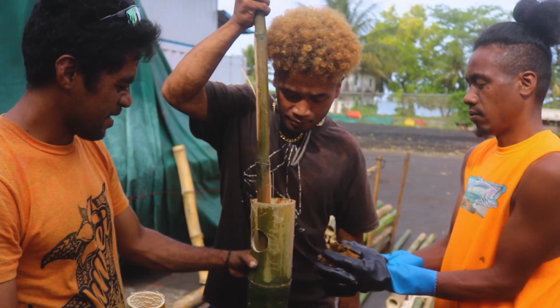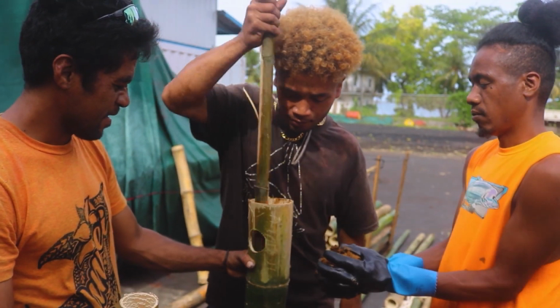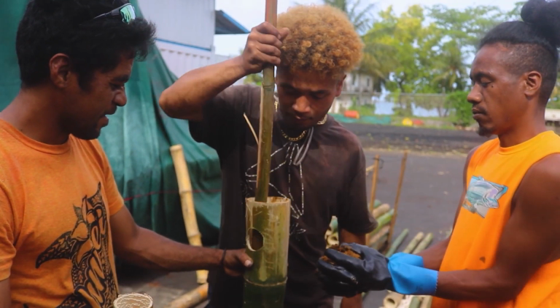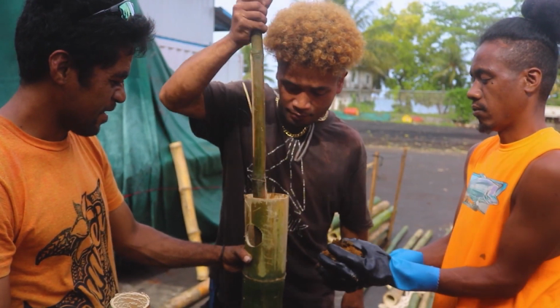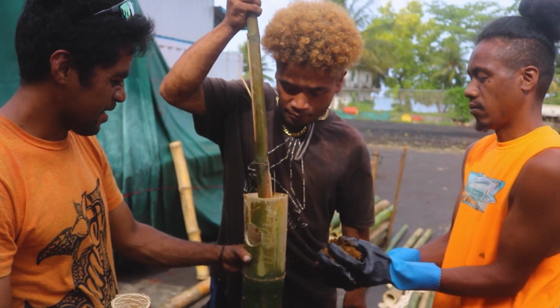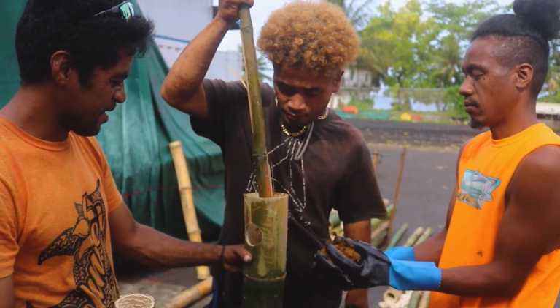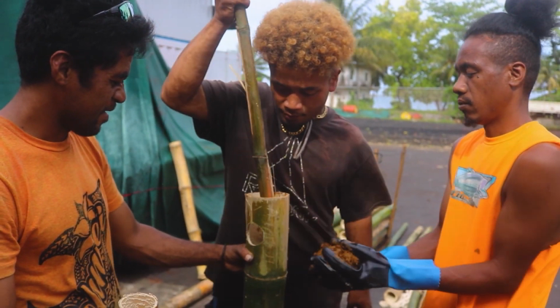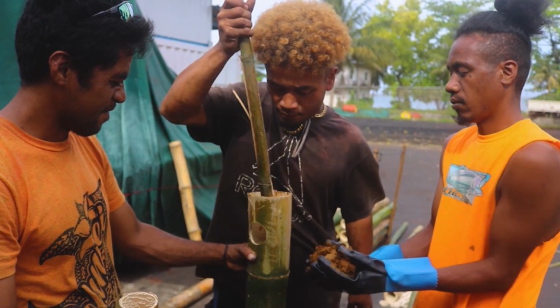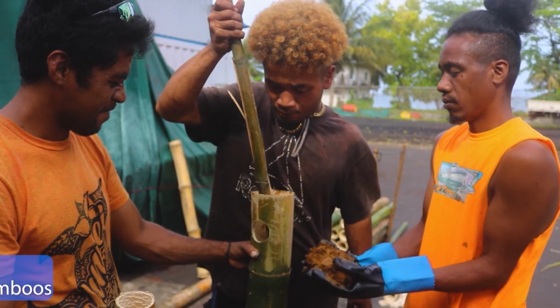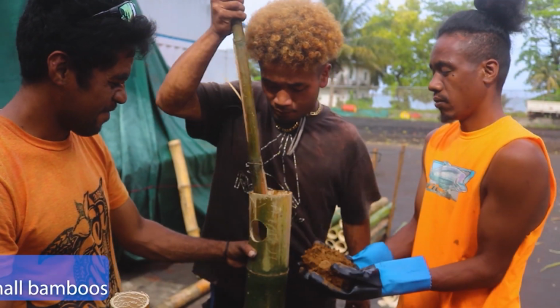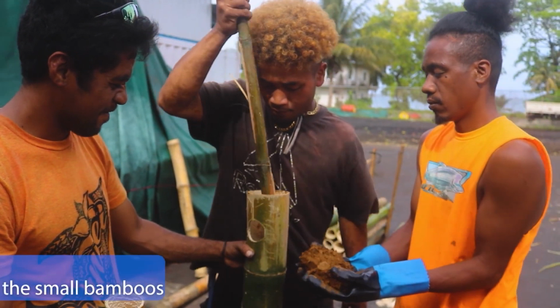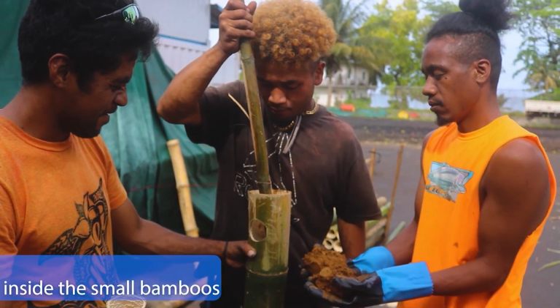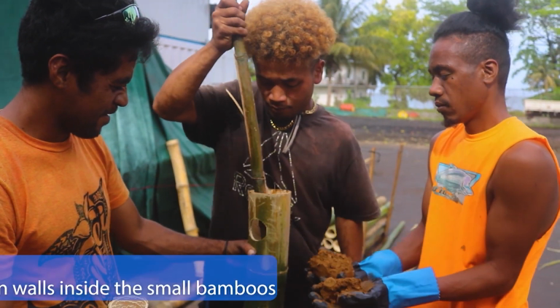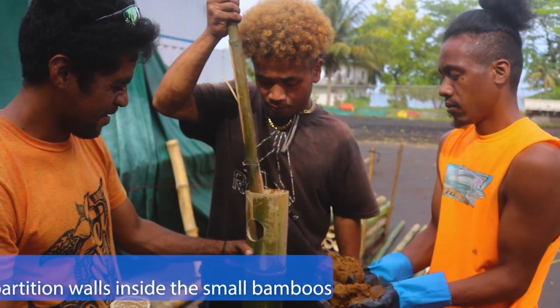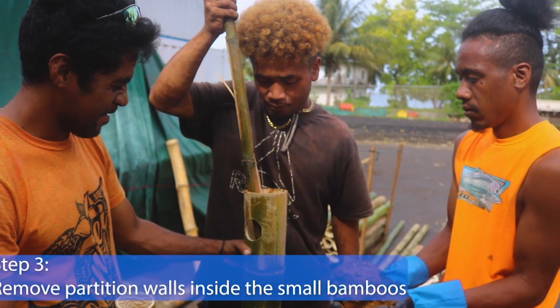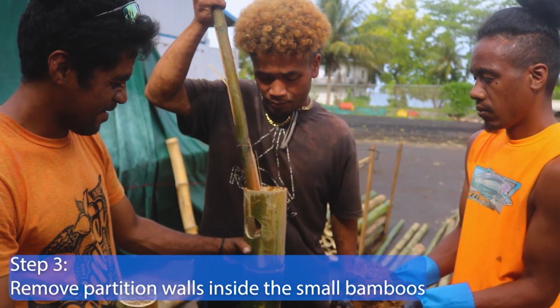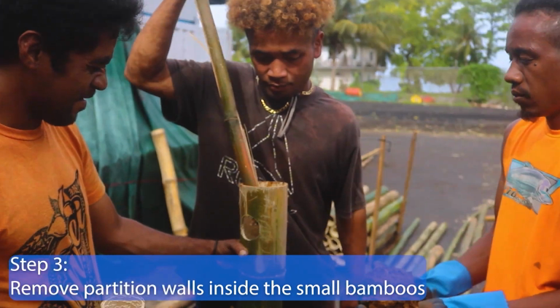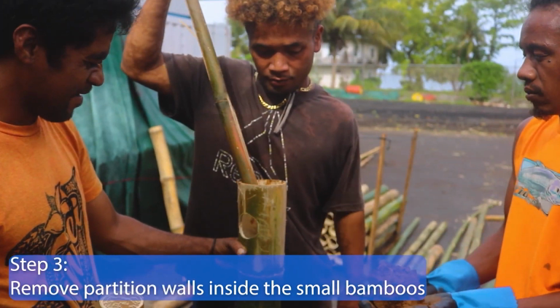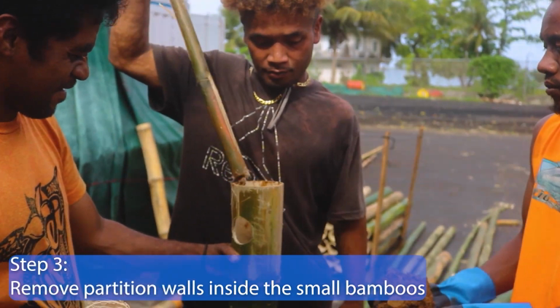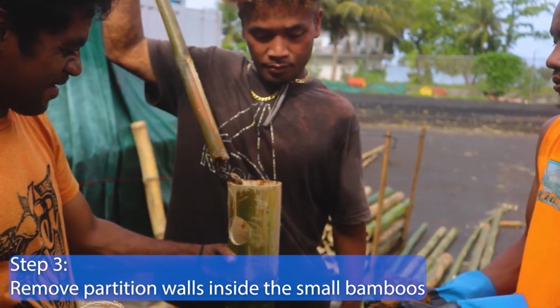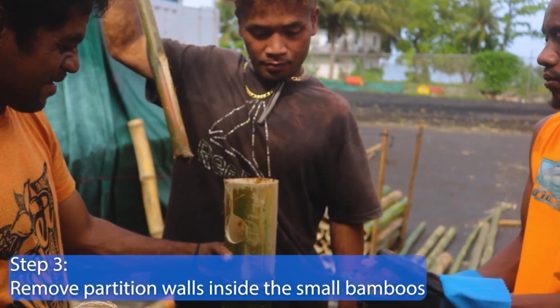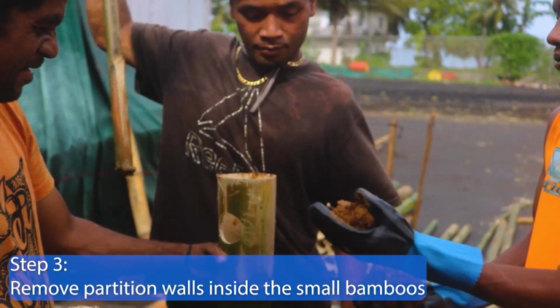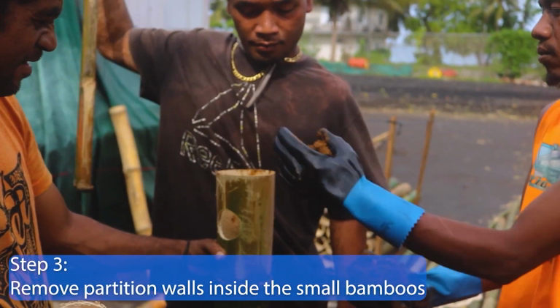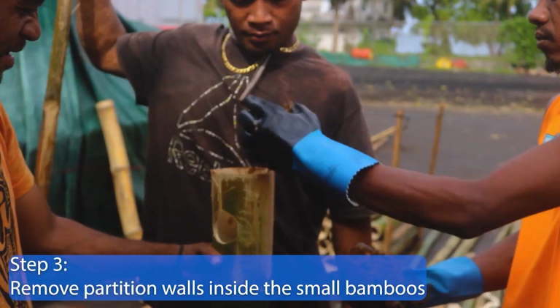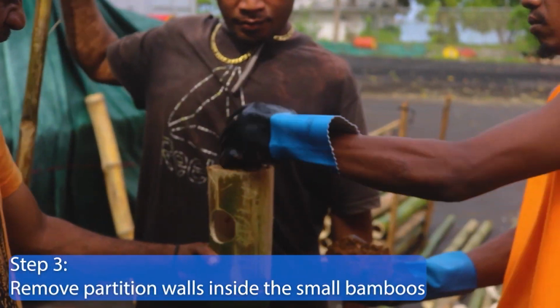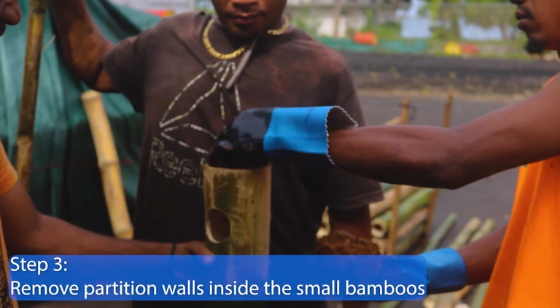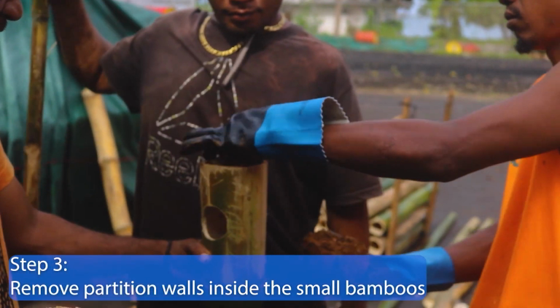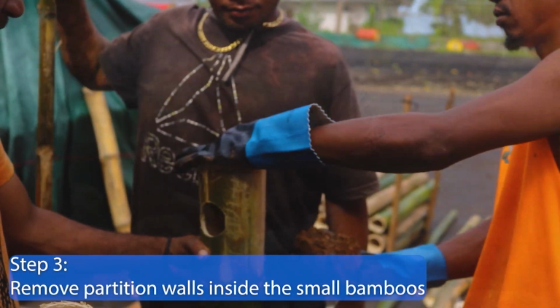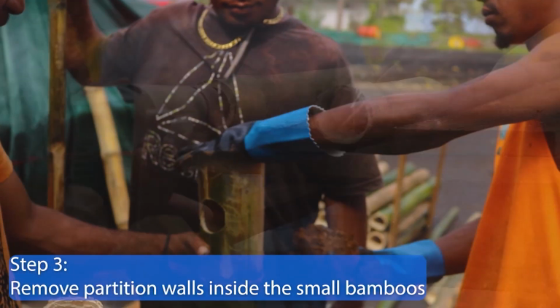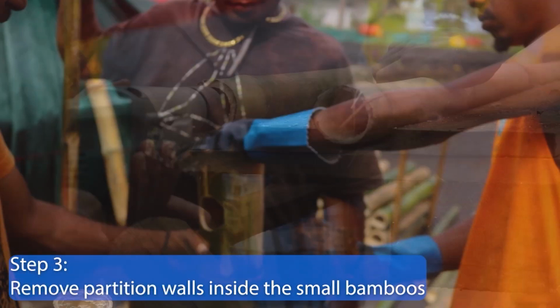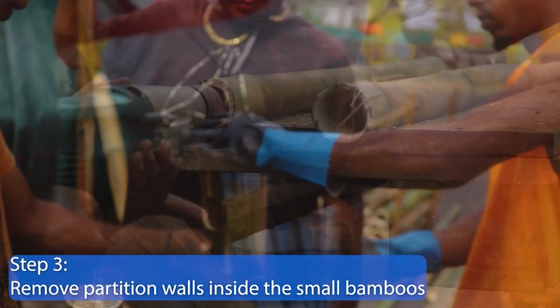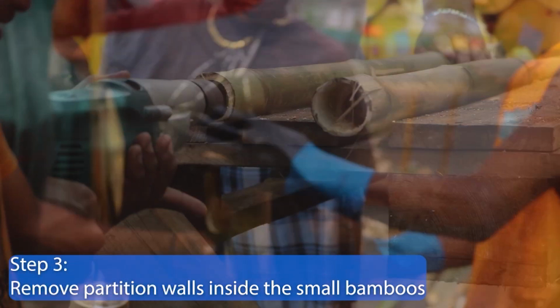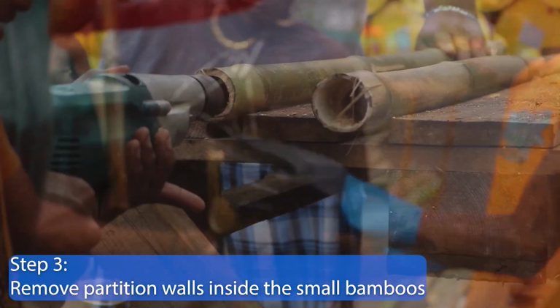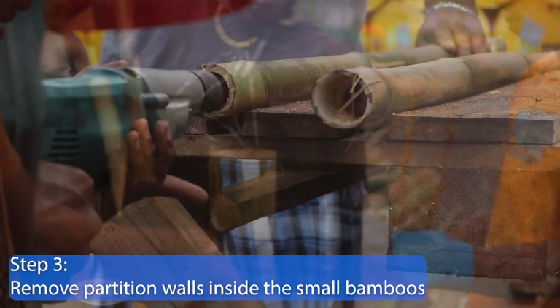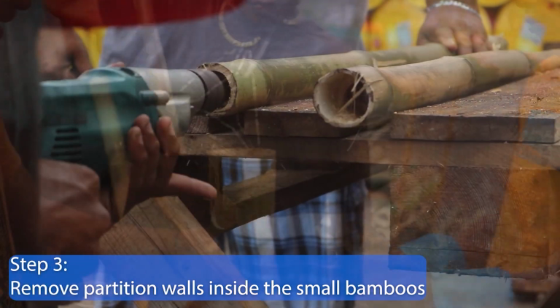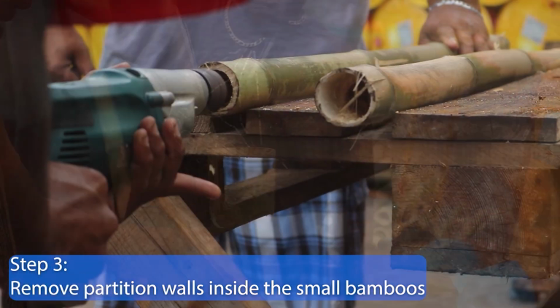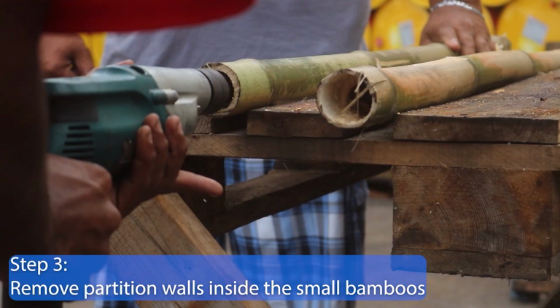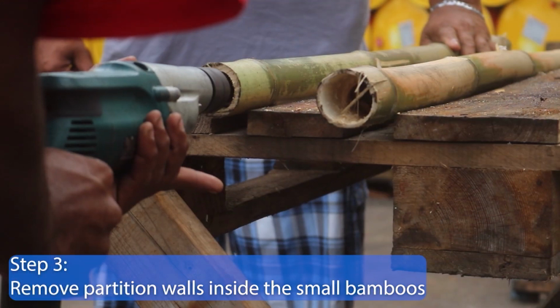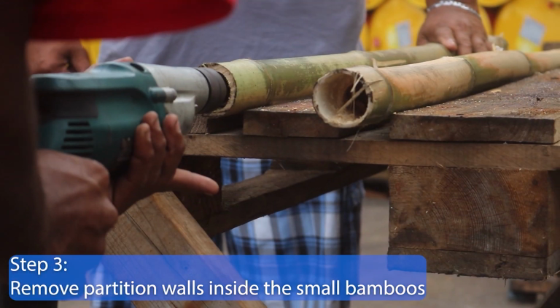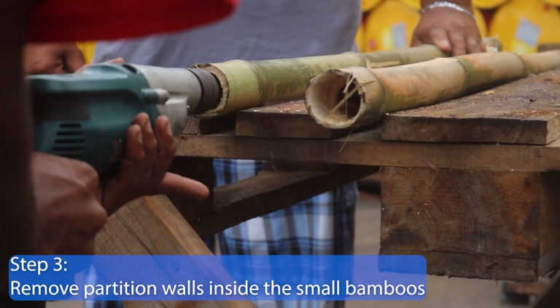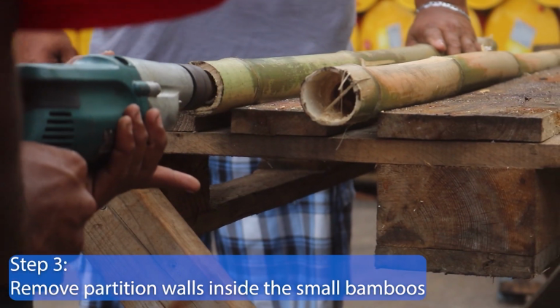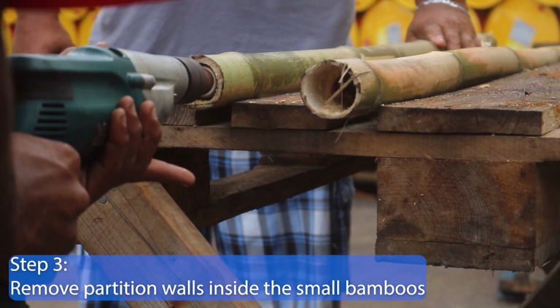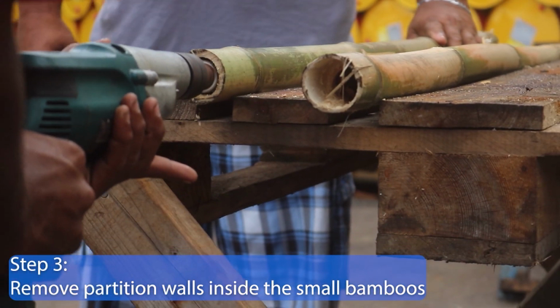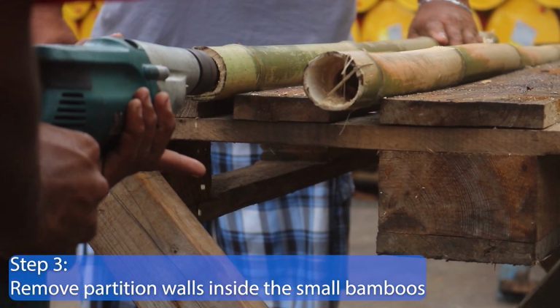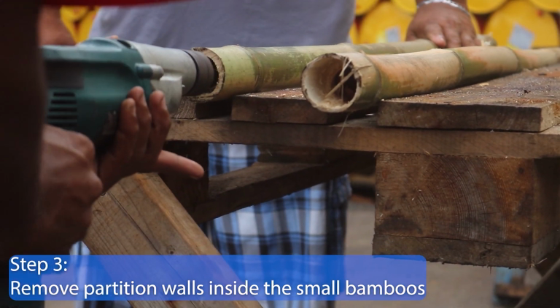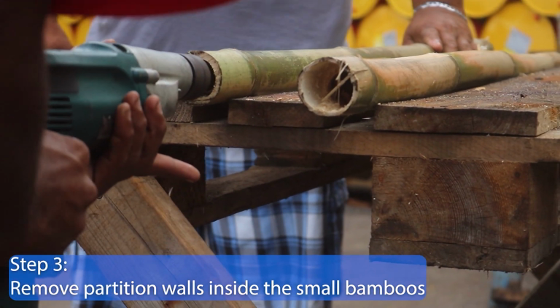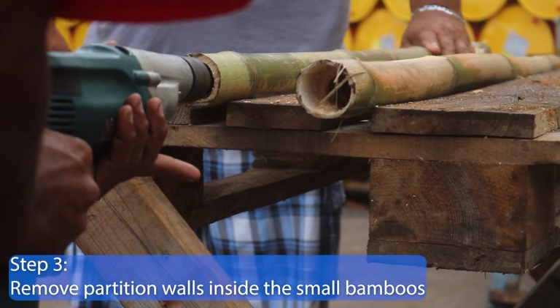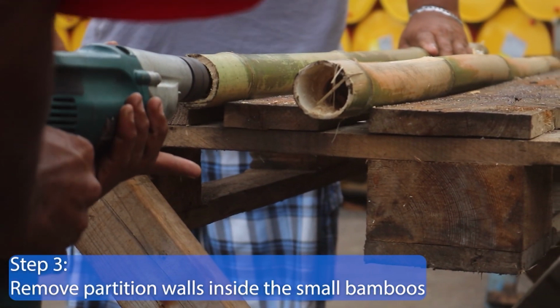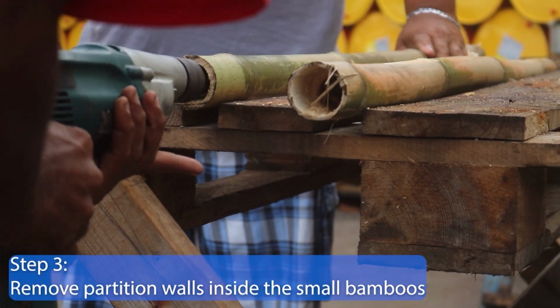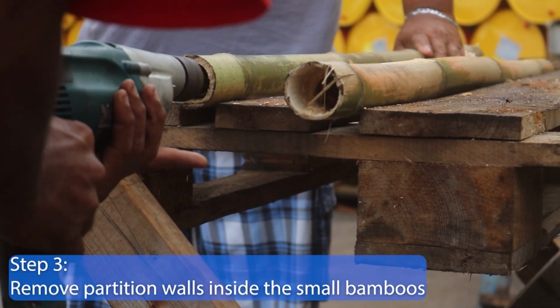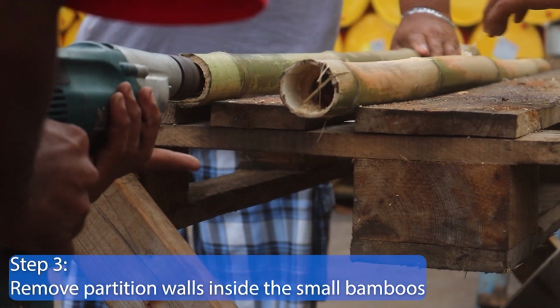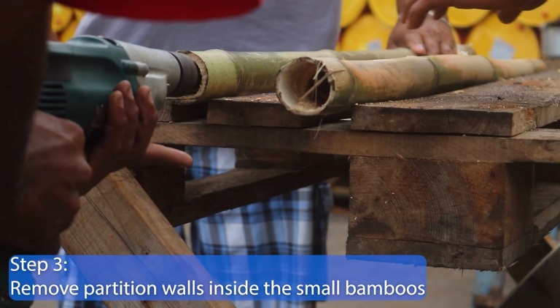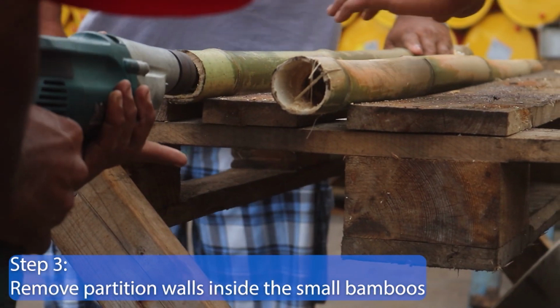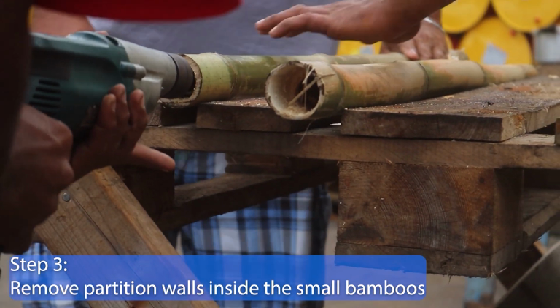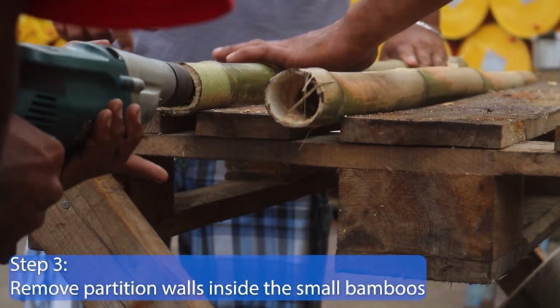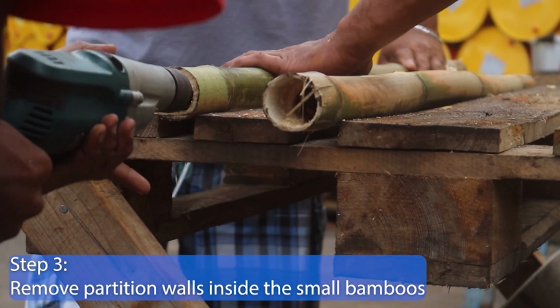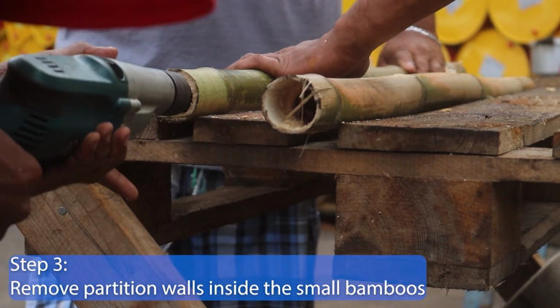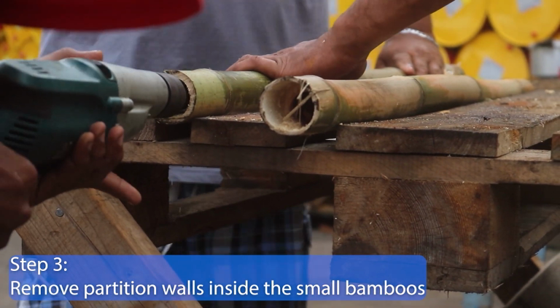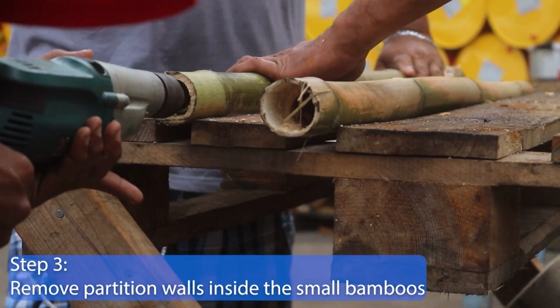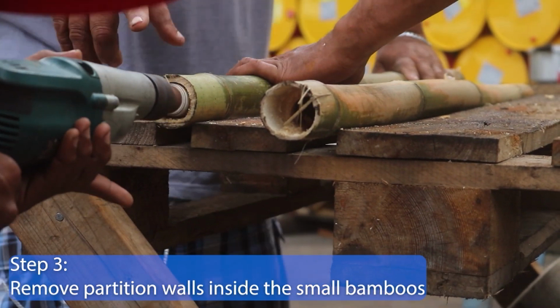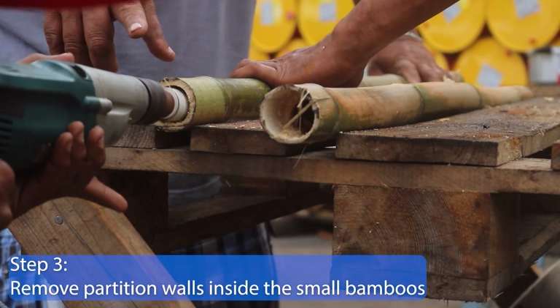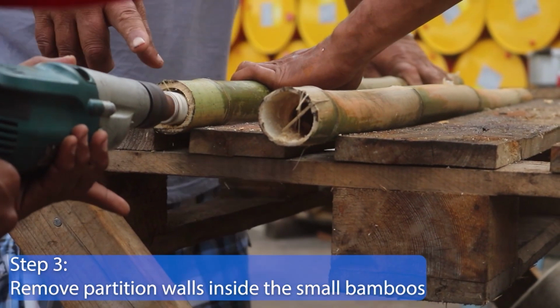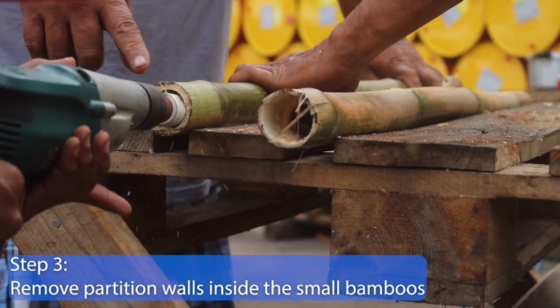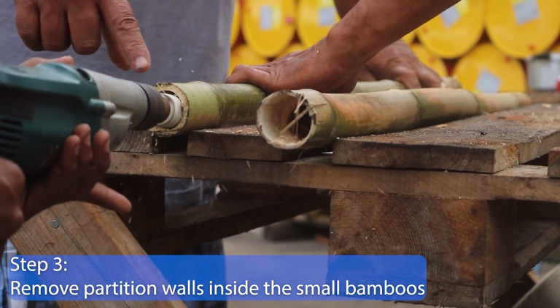Step 3. In all the small bamboos, drill a hole through all the partition walls inside.